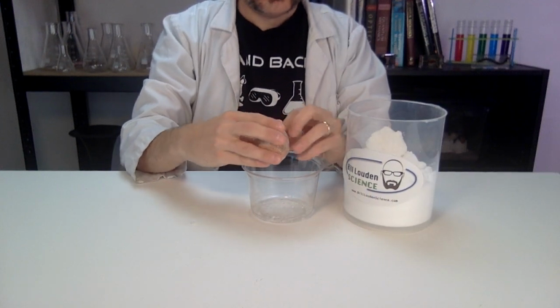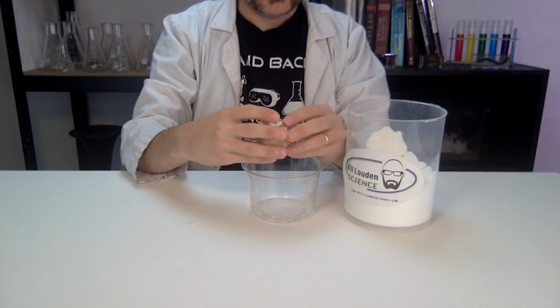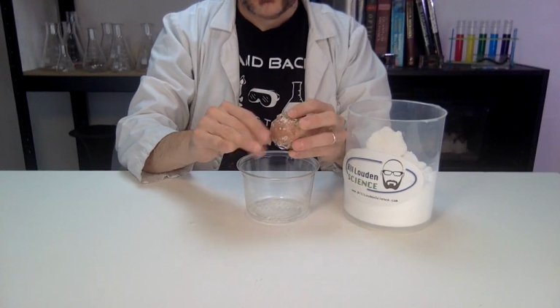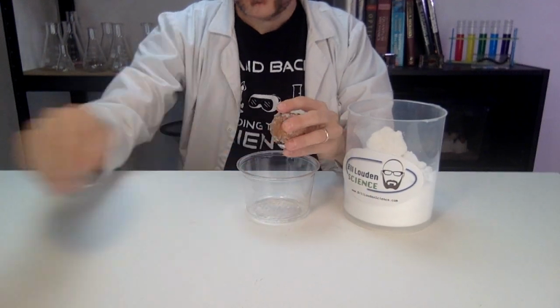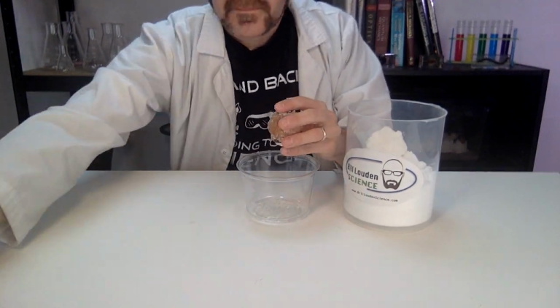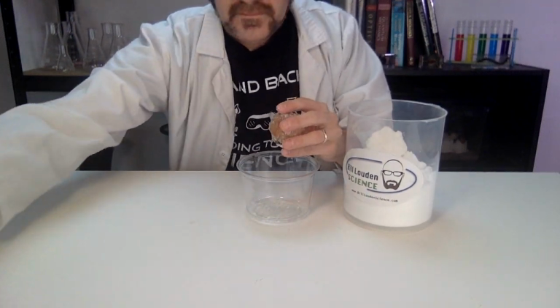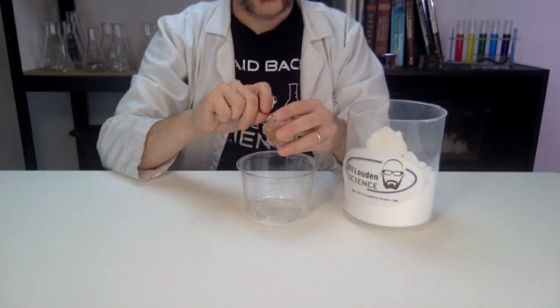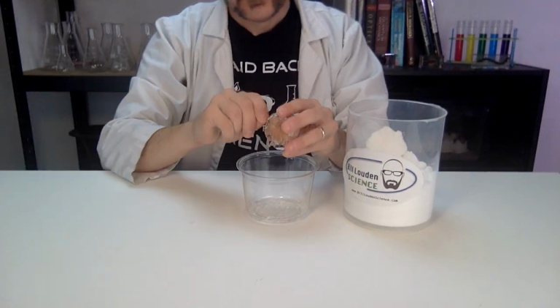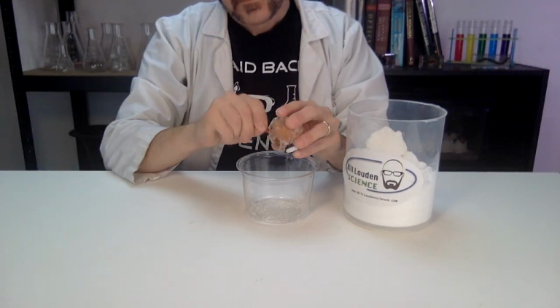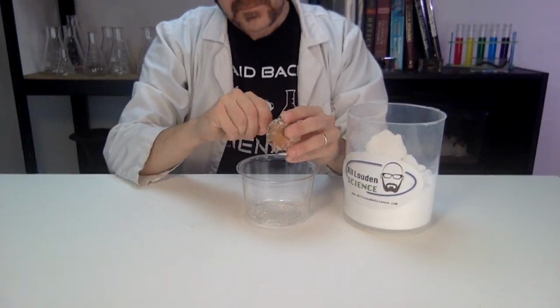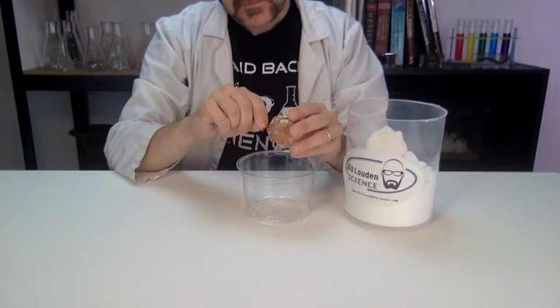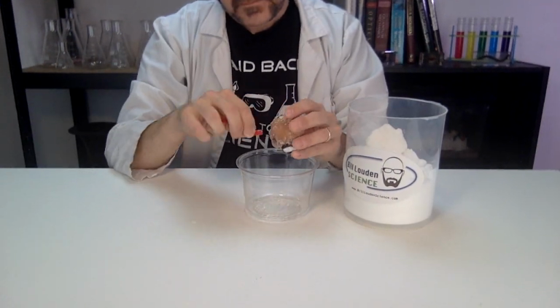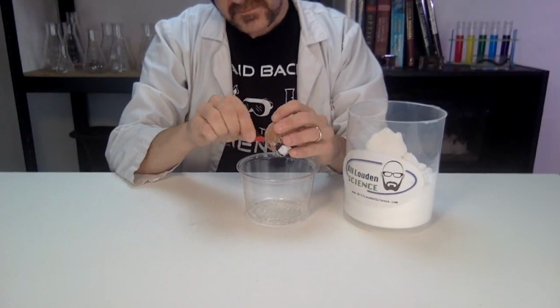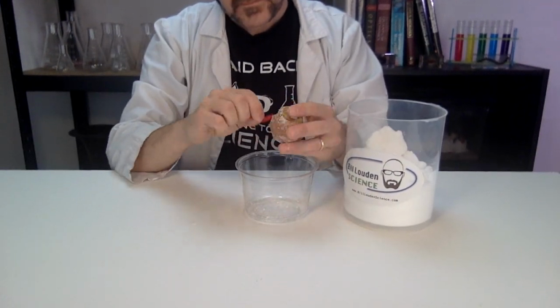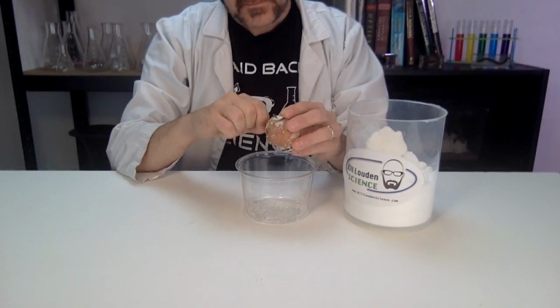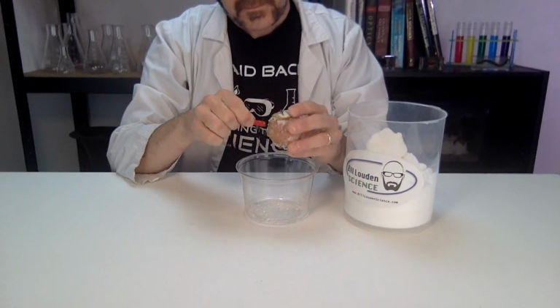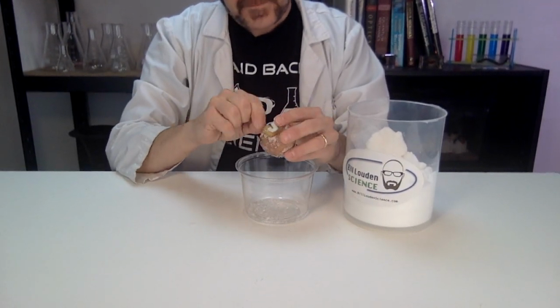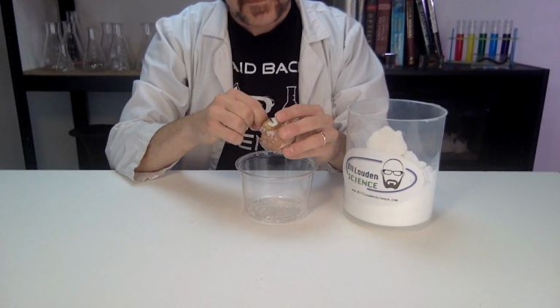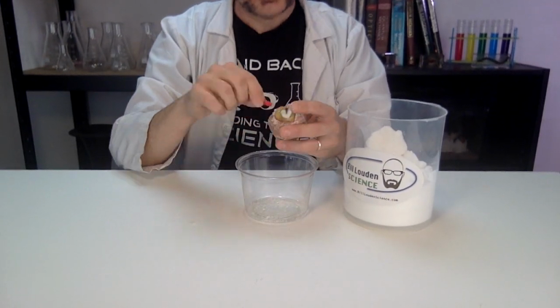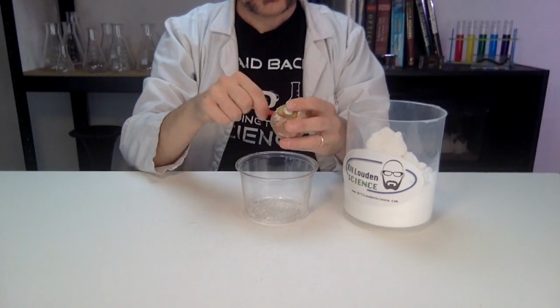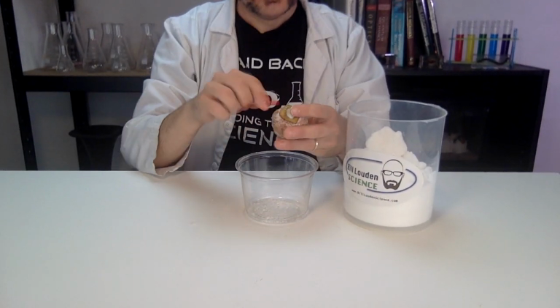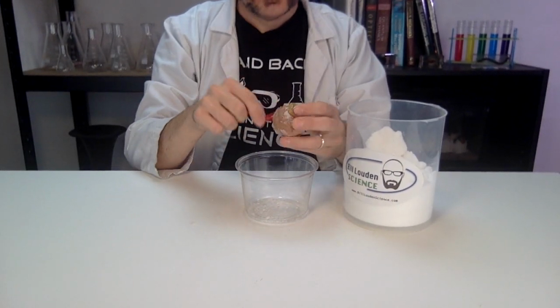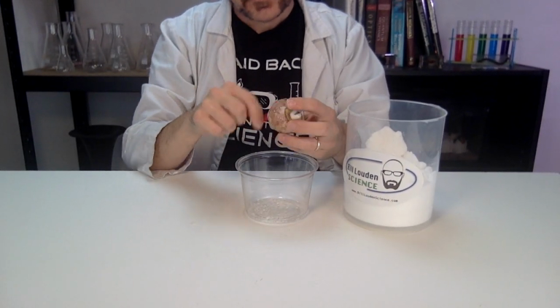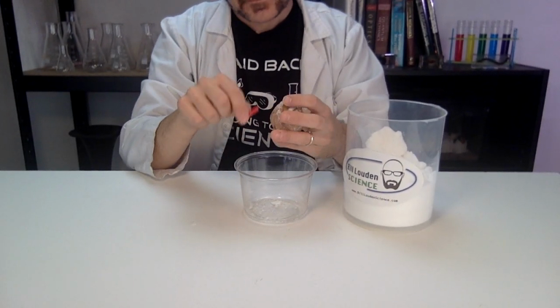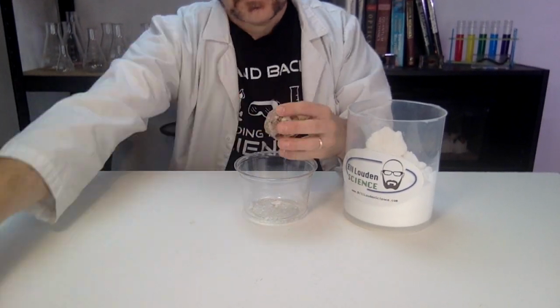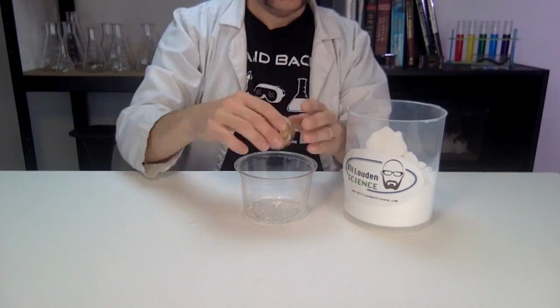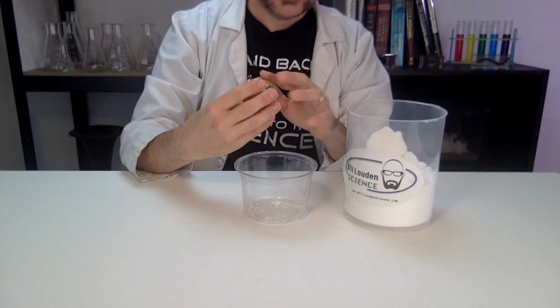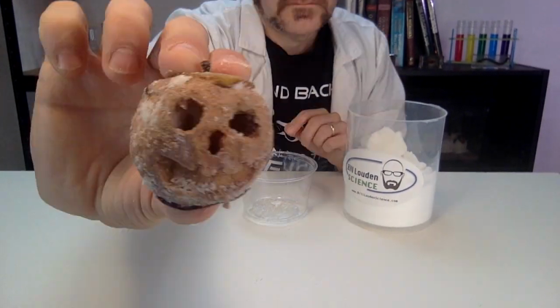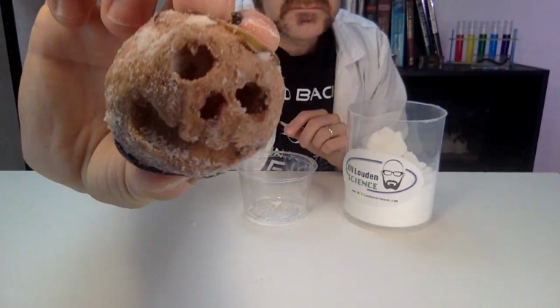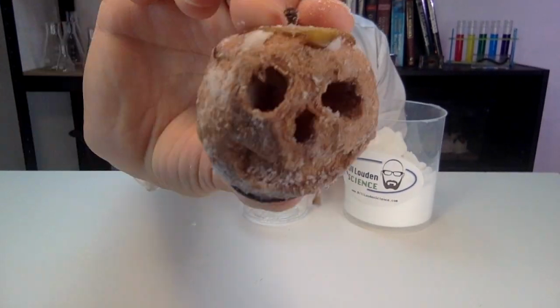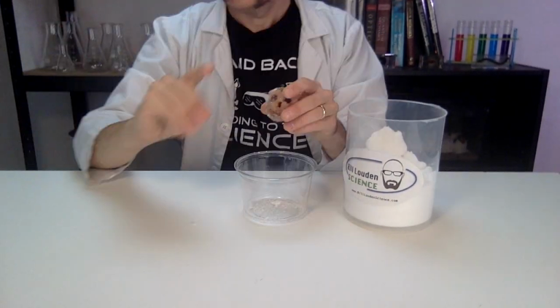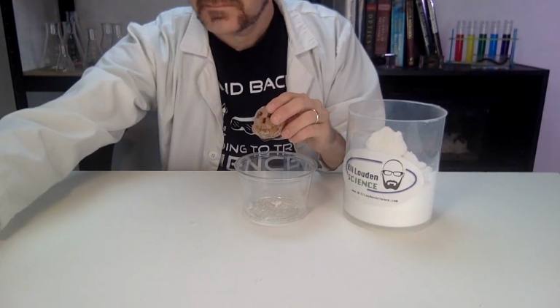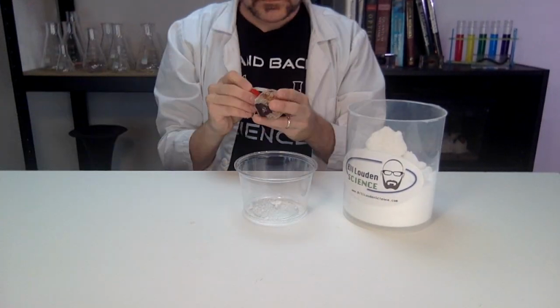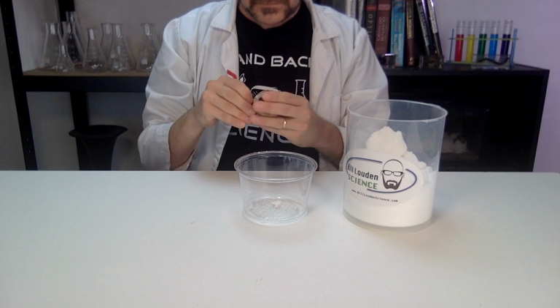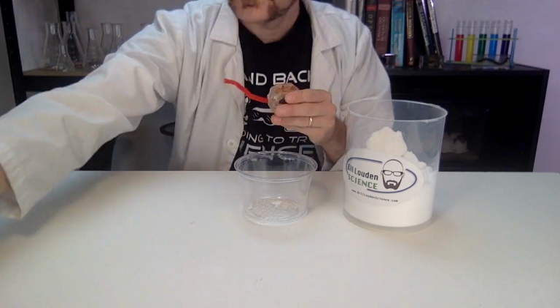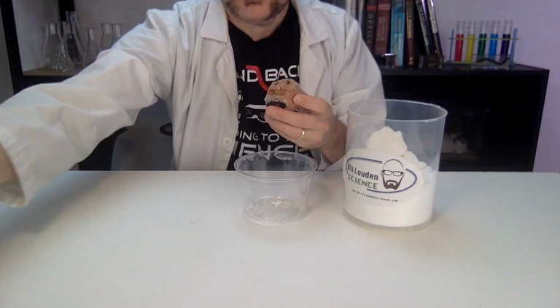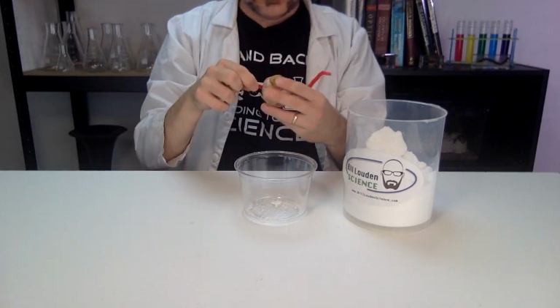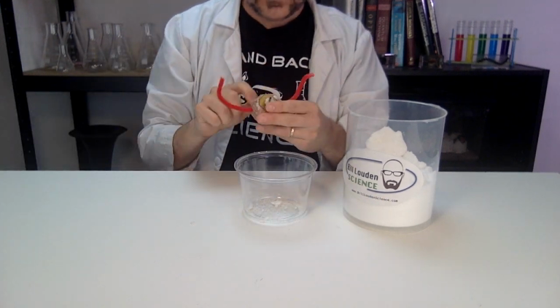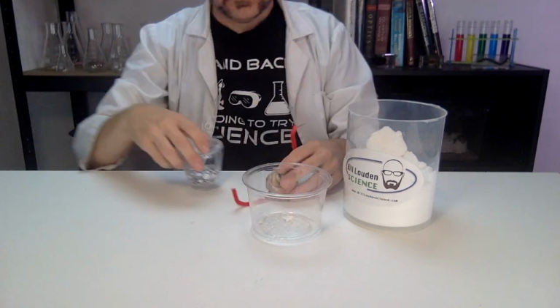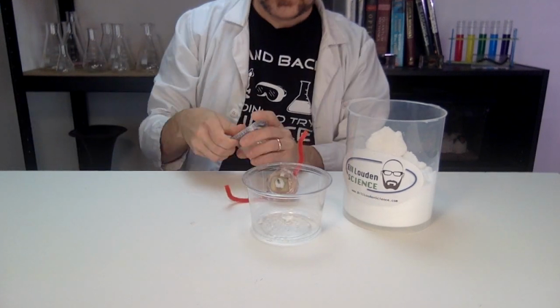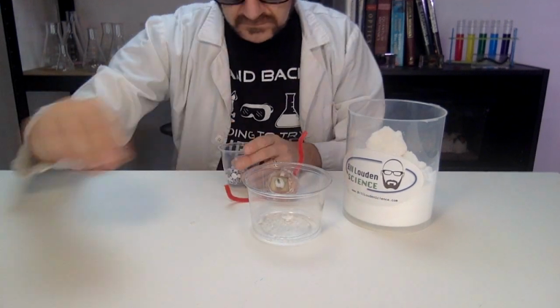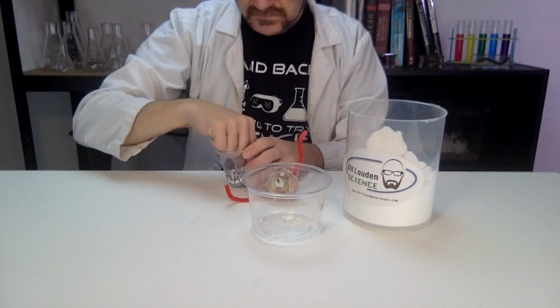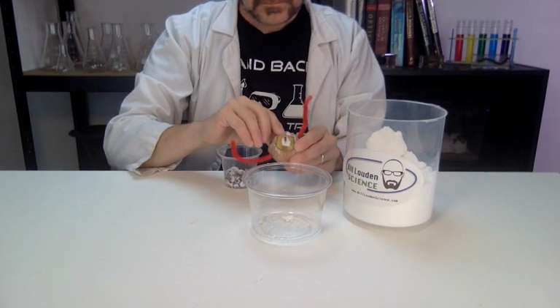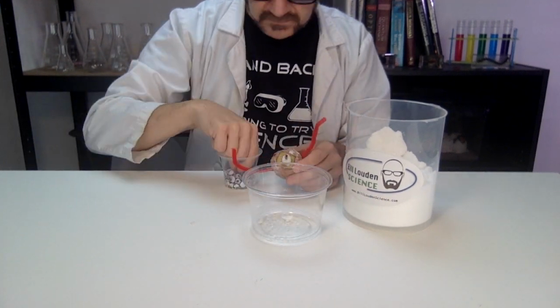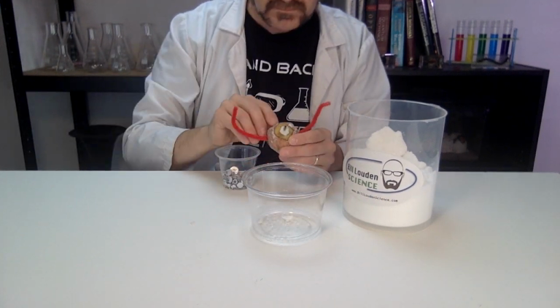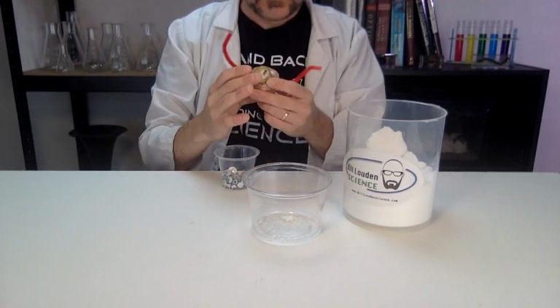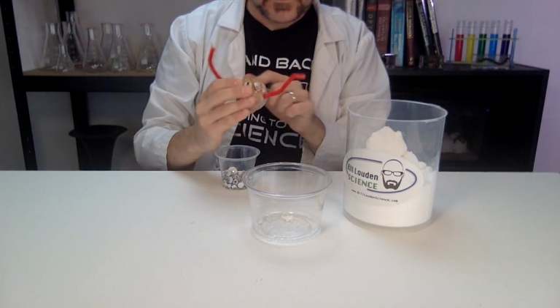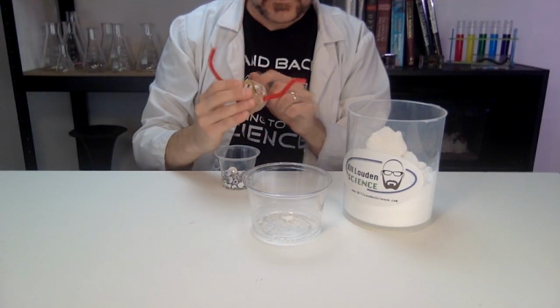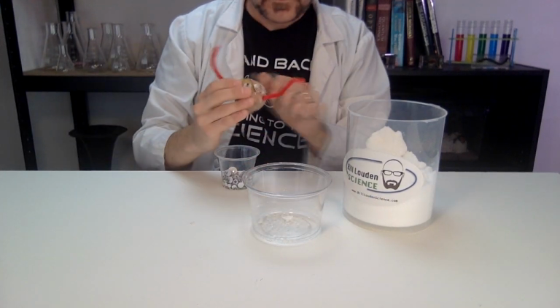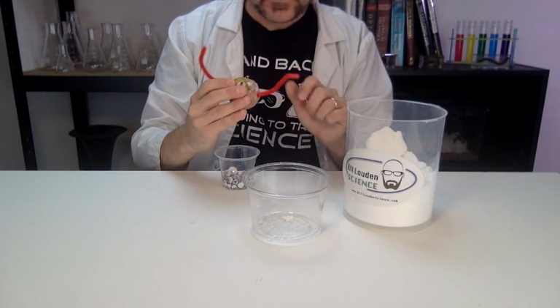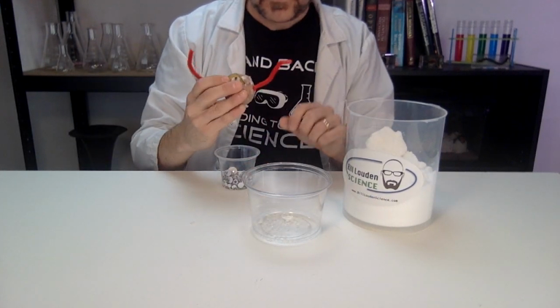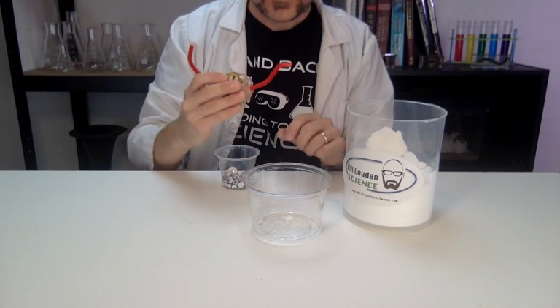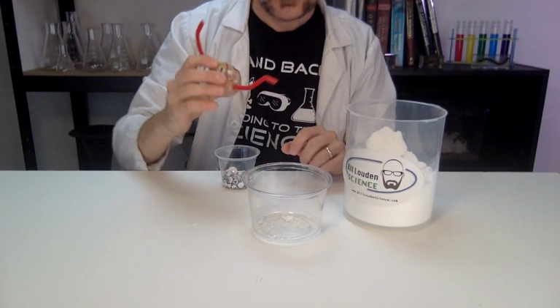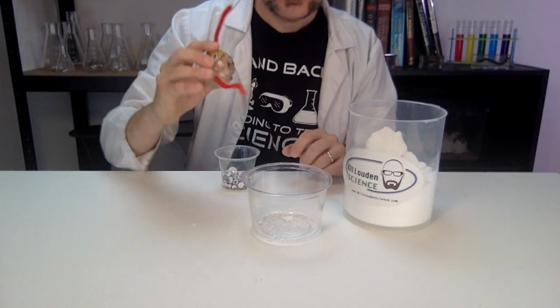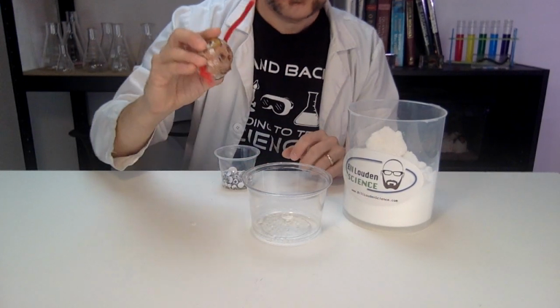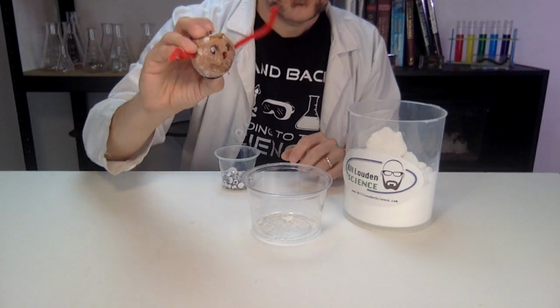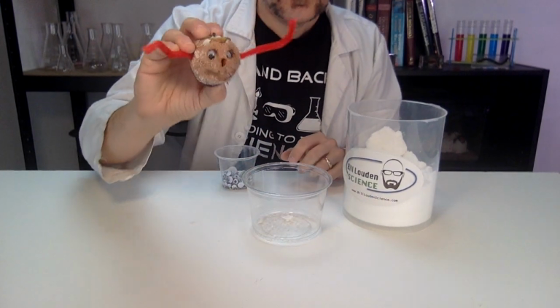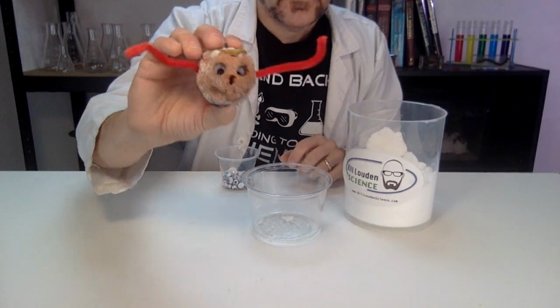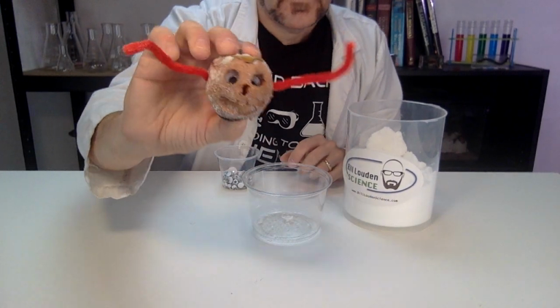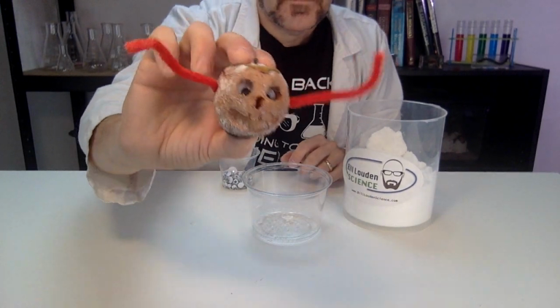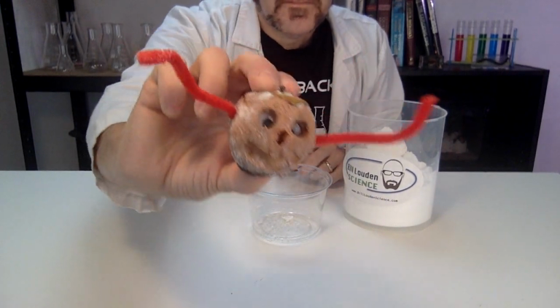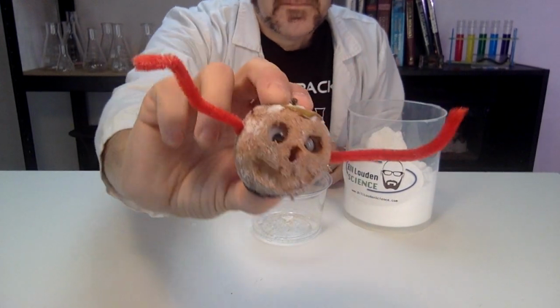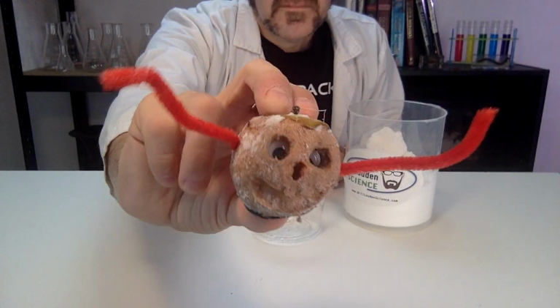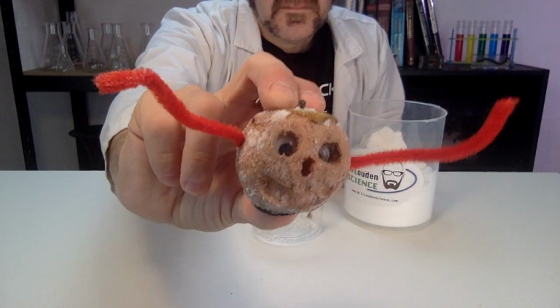After enough time has passed, carefully pull the apple out and brush it off. If you have some craft supplies on hand, you can add some silly features. Warning: don't eat your mummy!